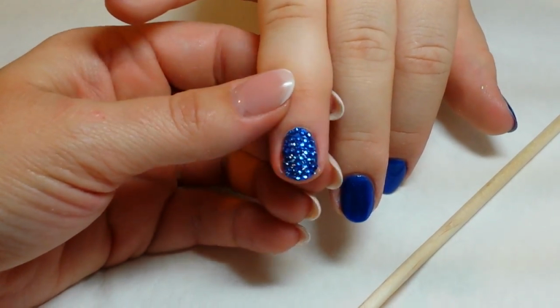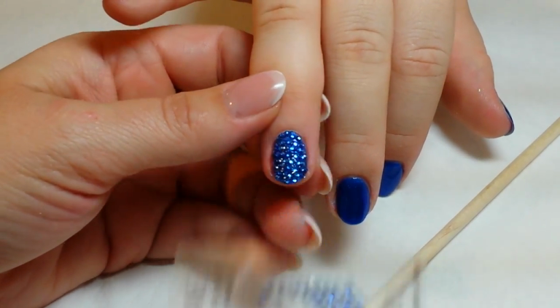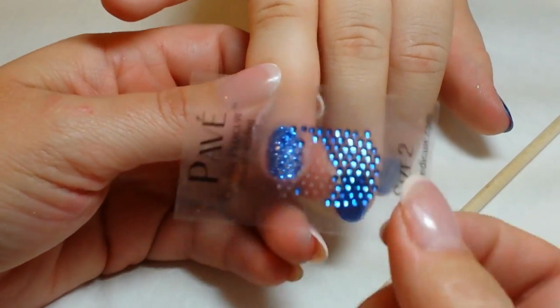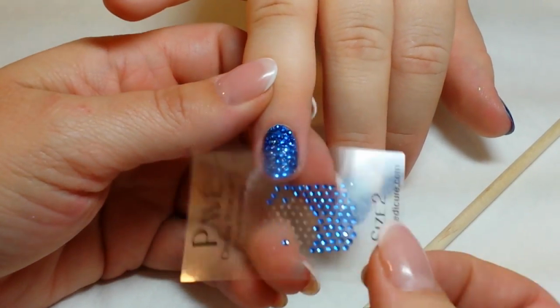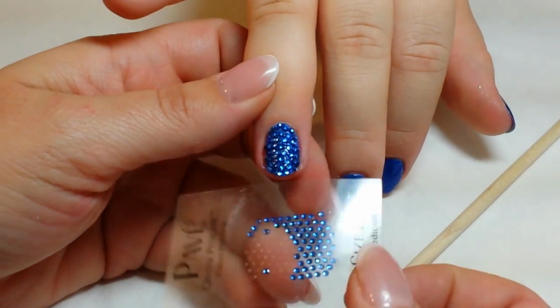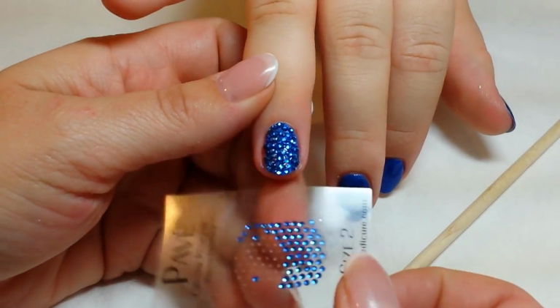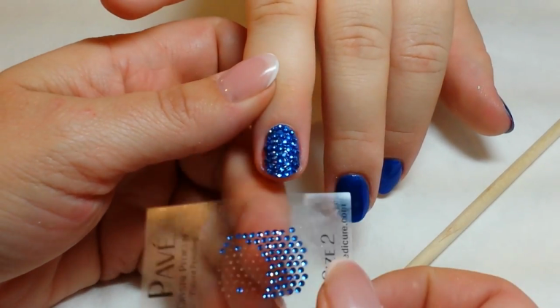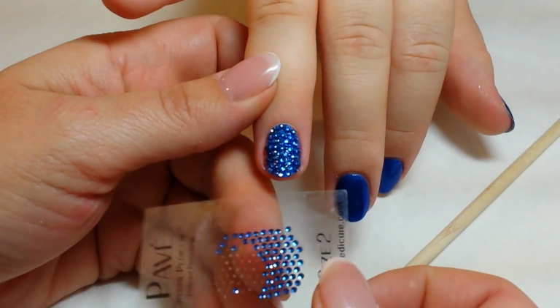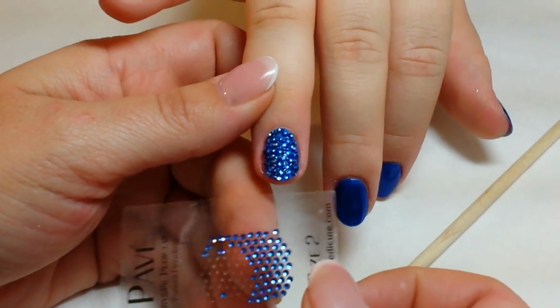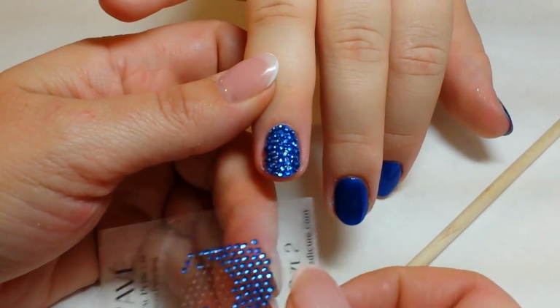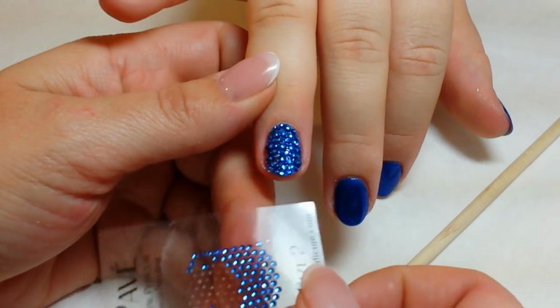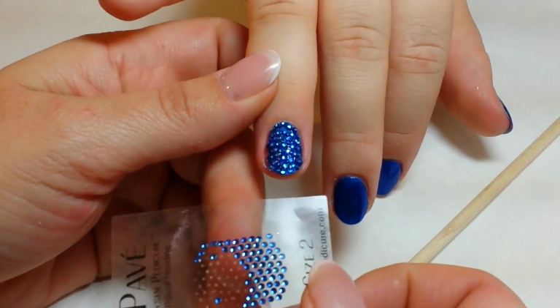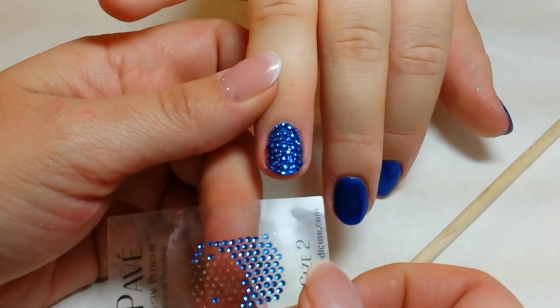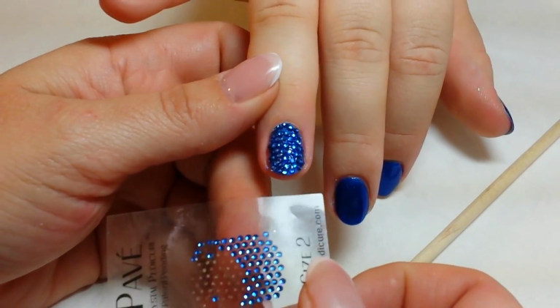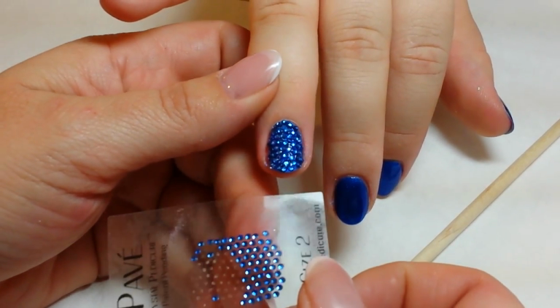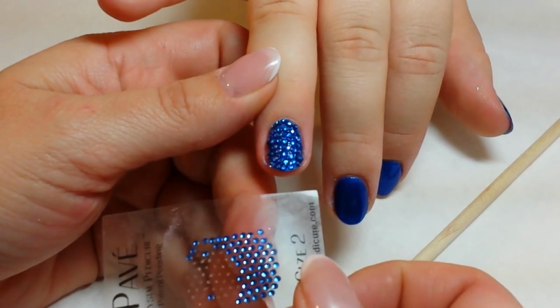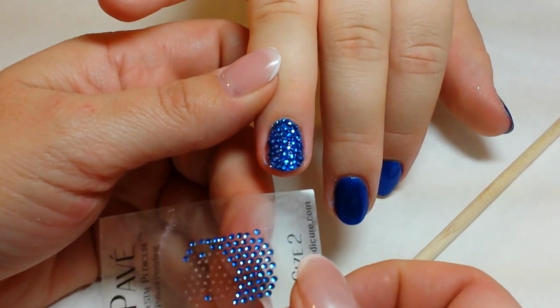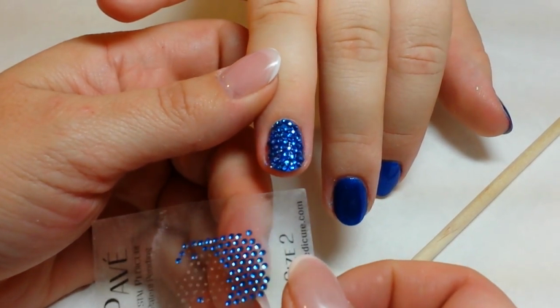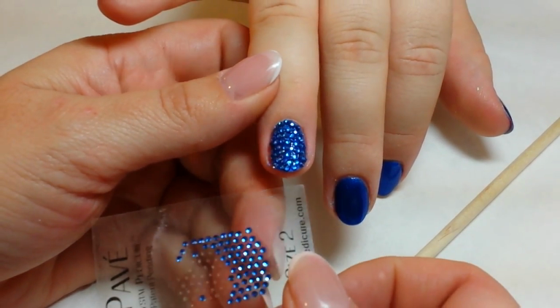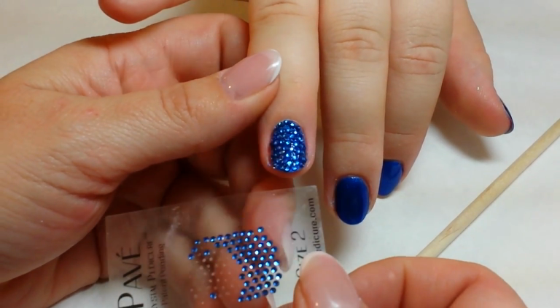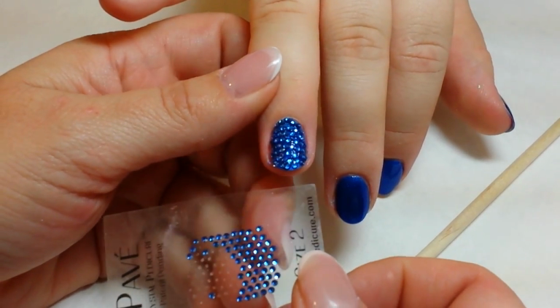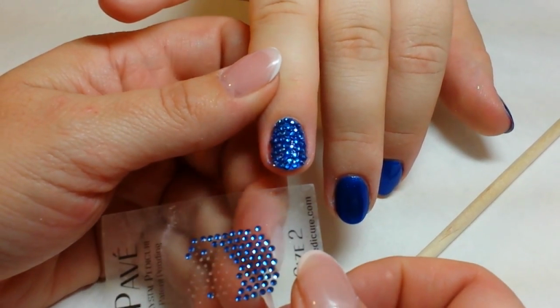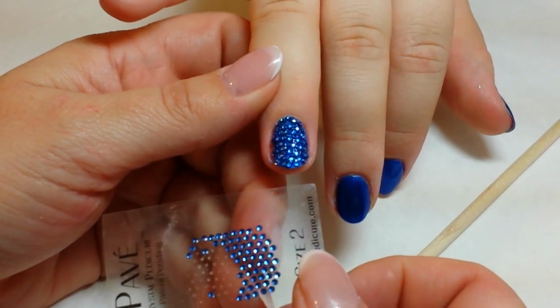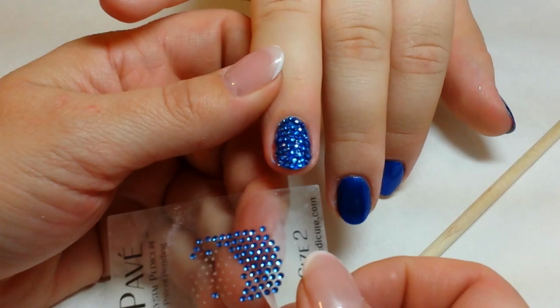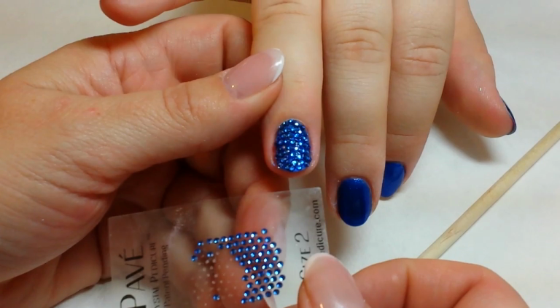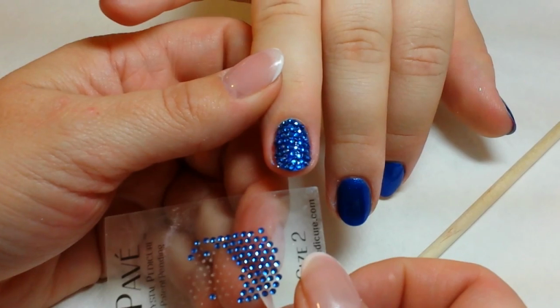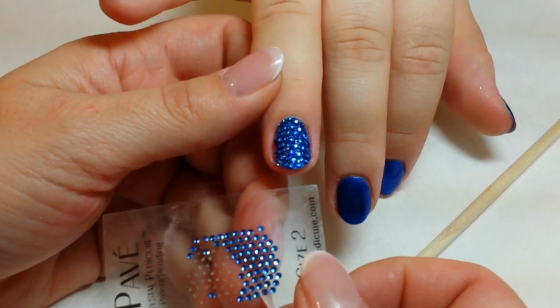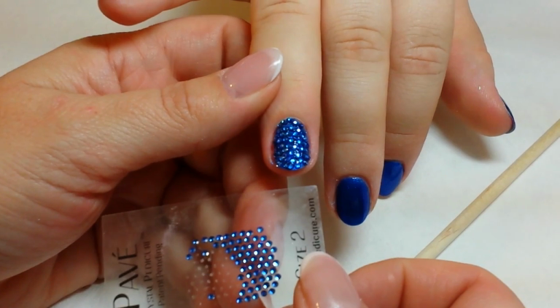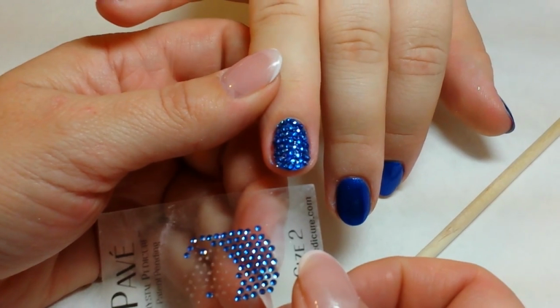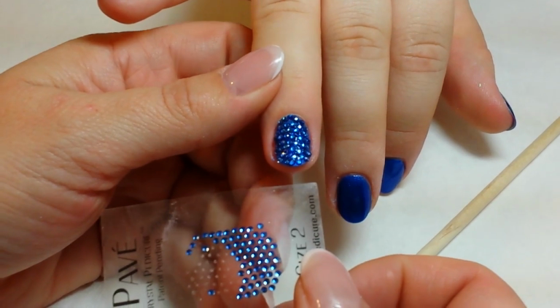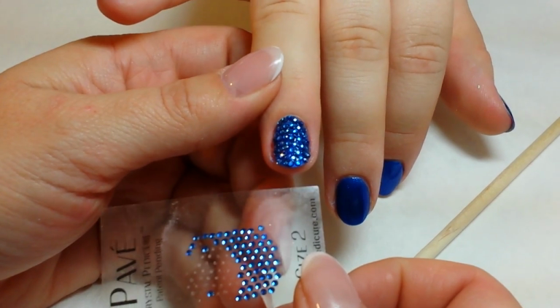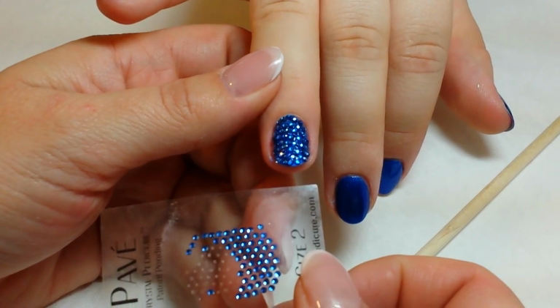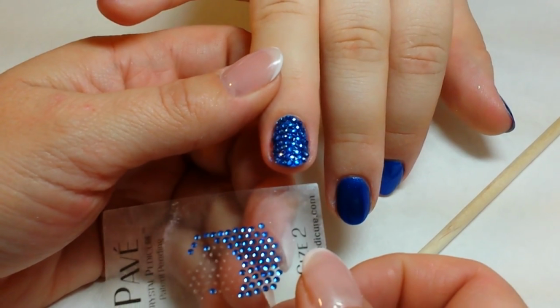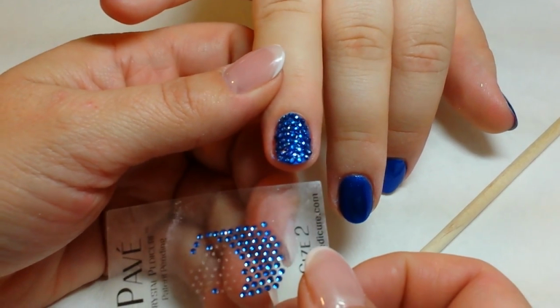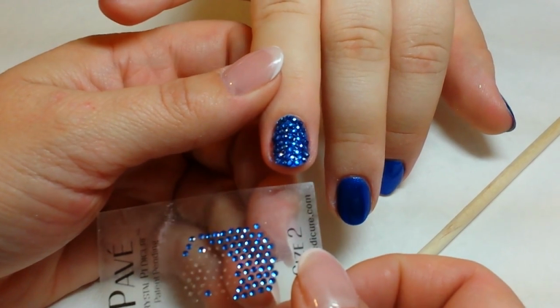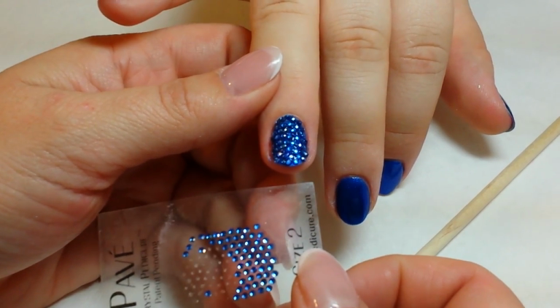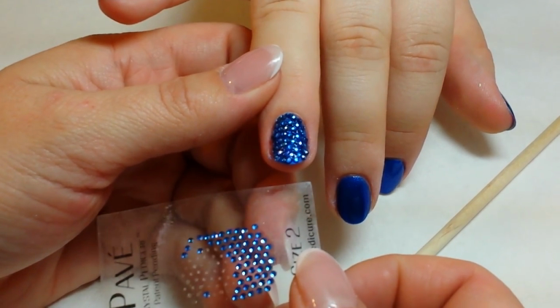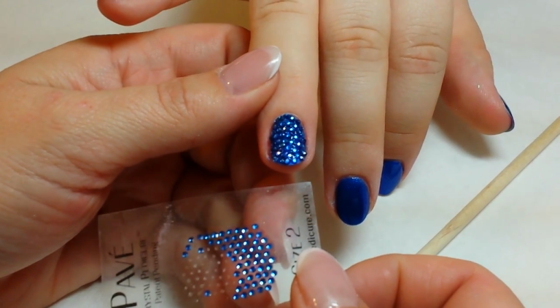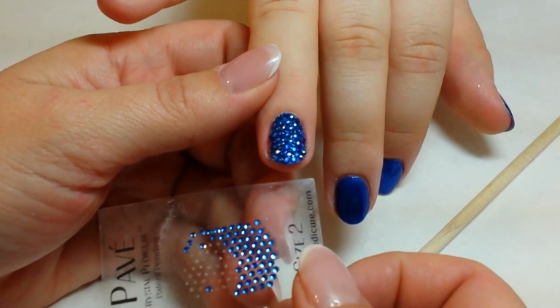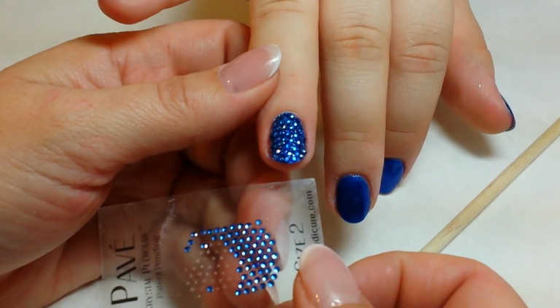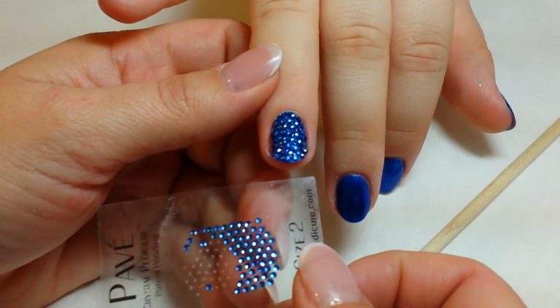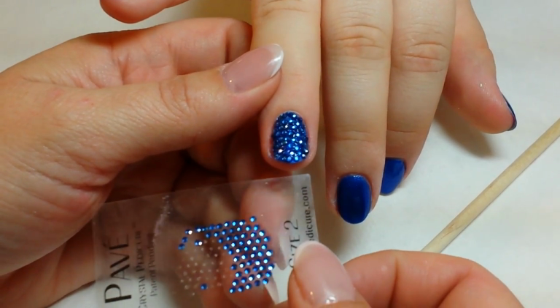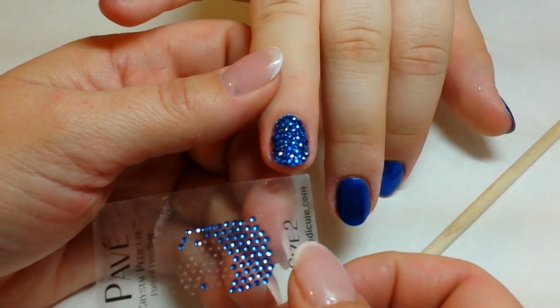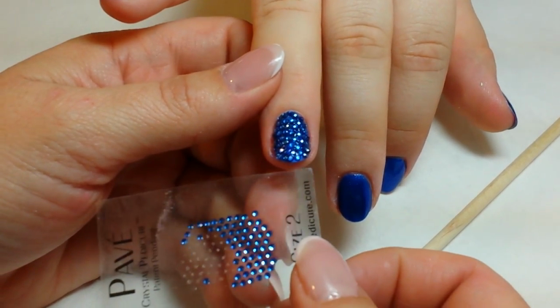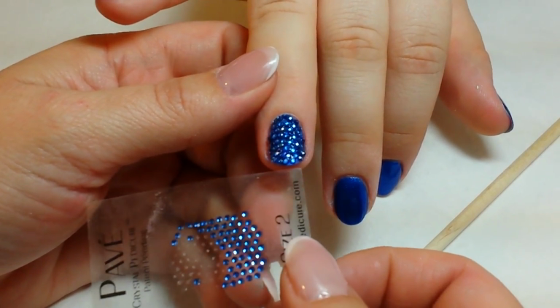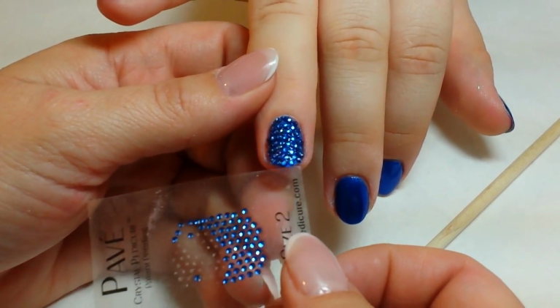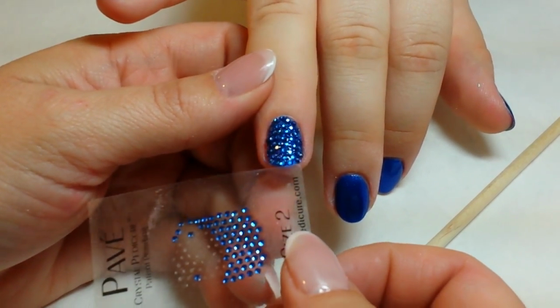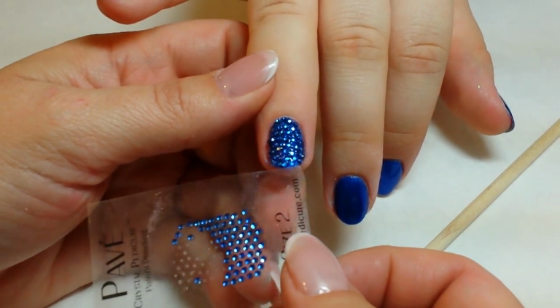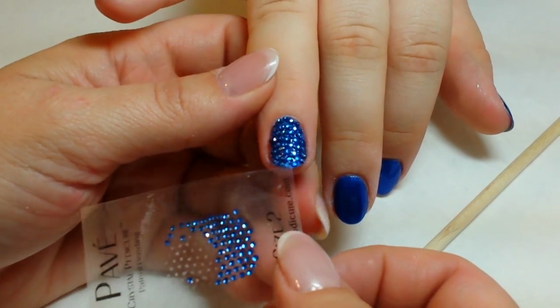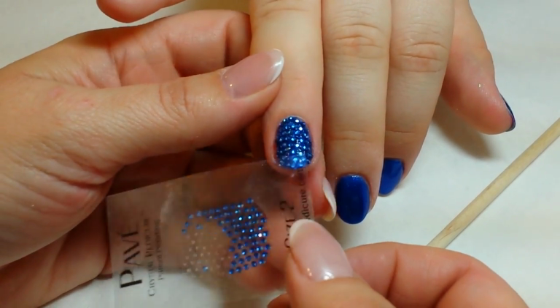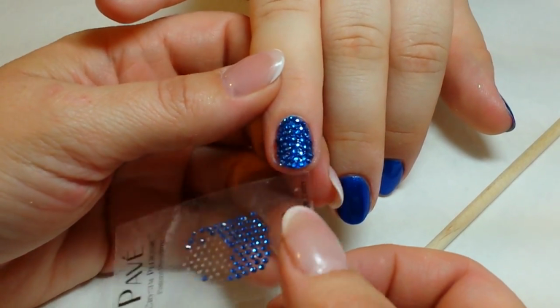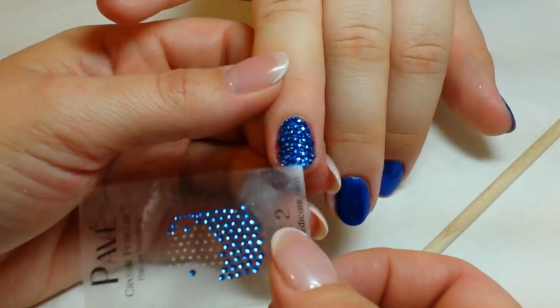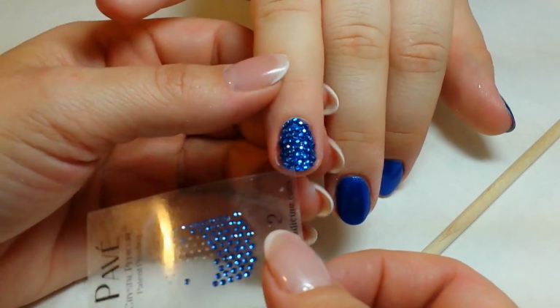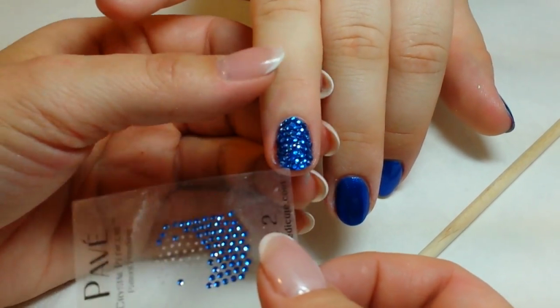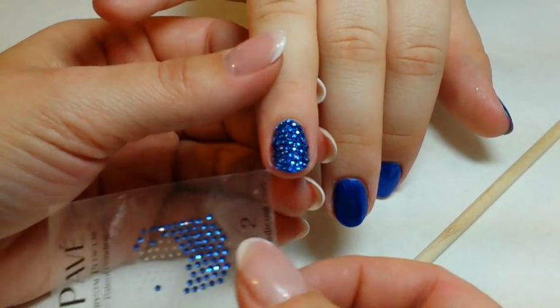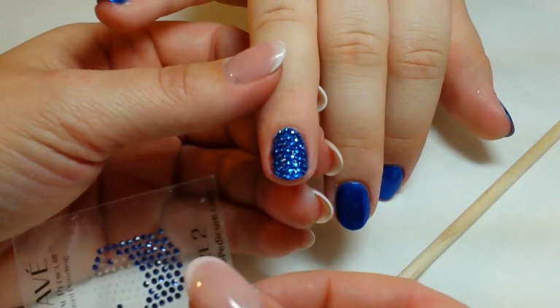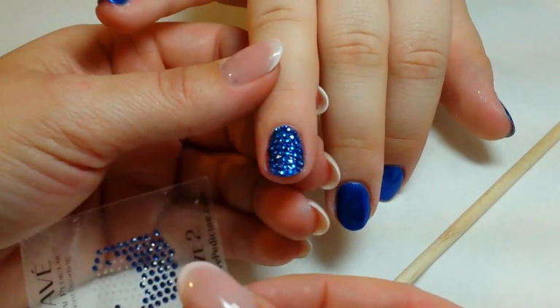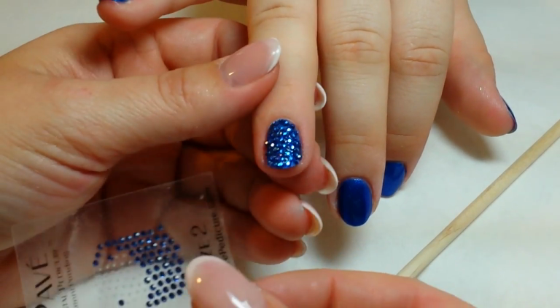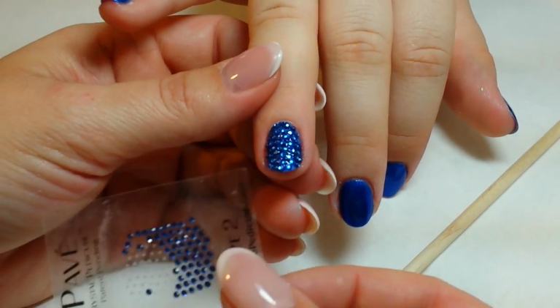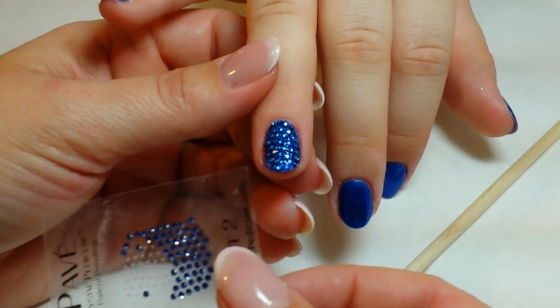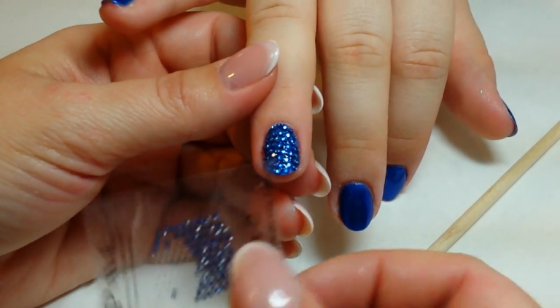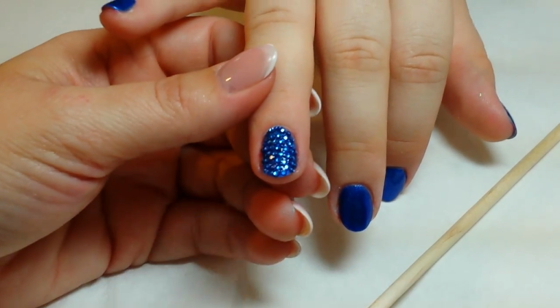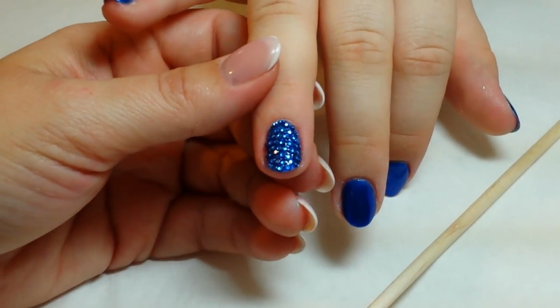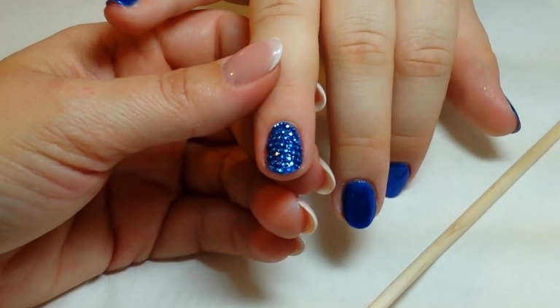To purchase this, all you have to do is go to pavepedicure.com and click on Shop. Once again, this is Michelle Williams and I want to thank you for watching.